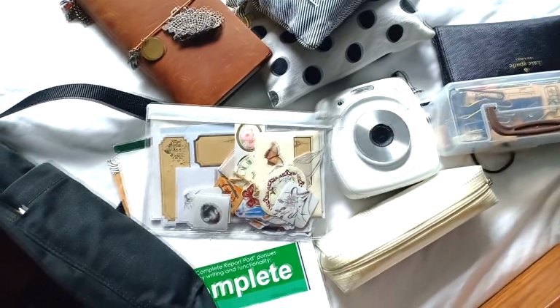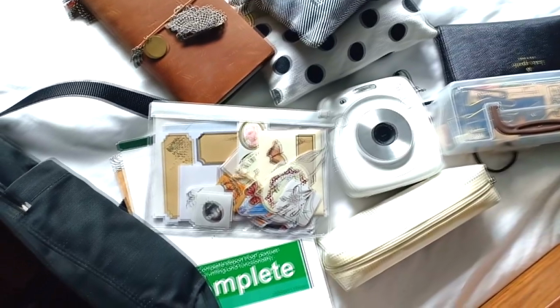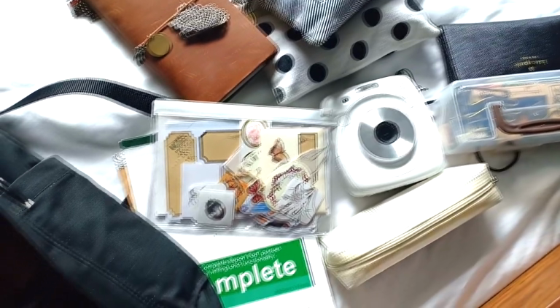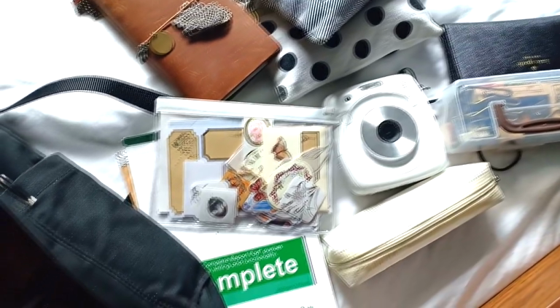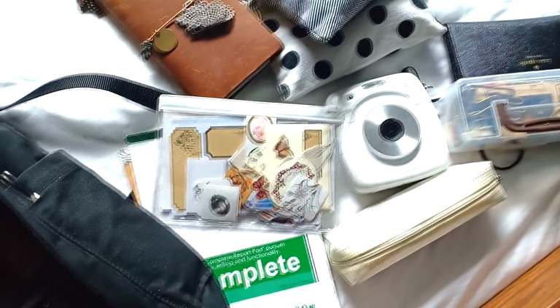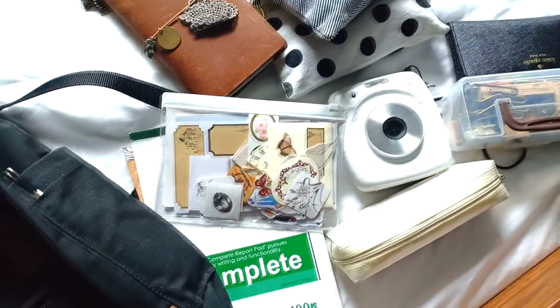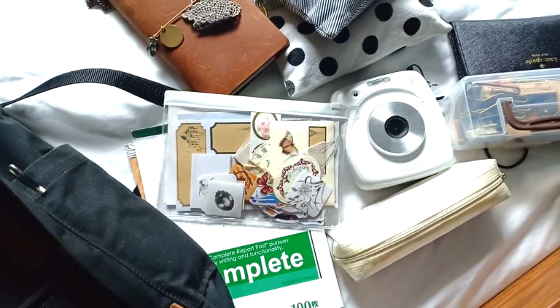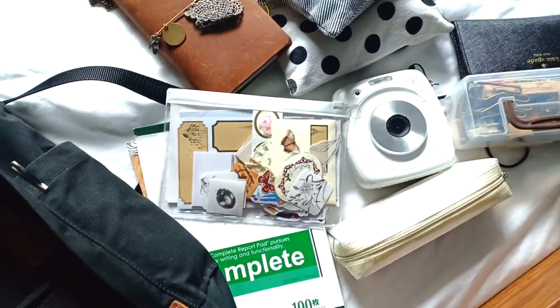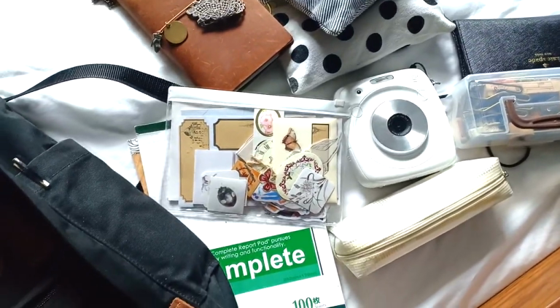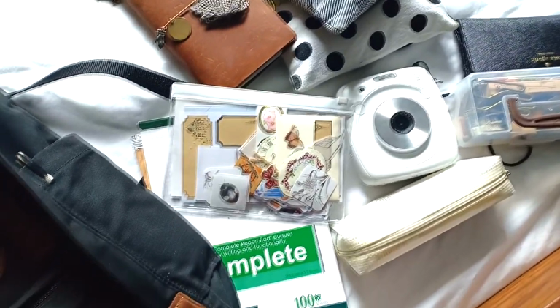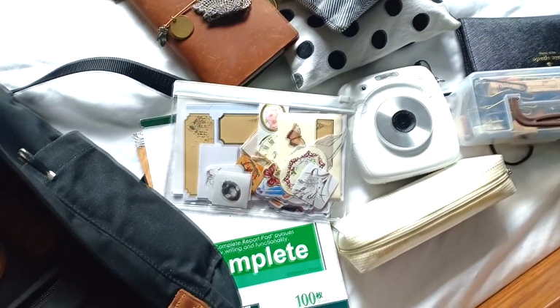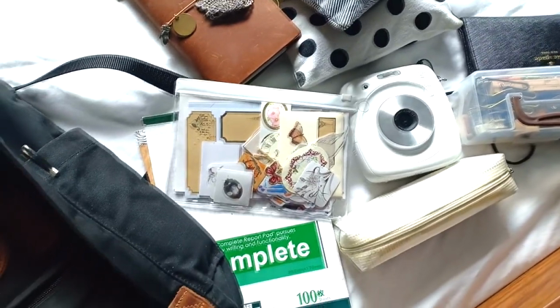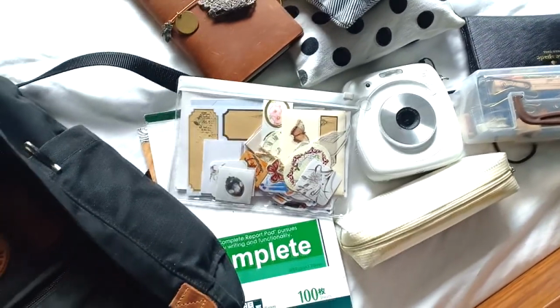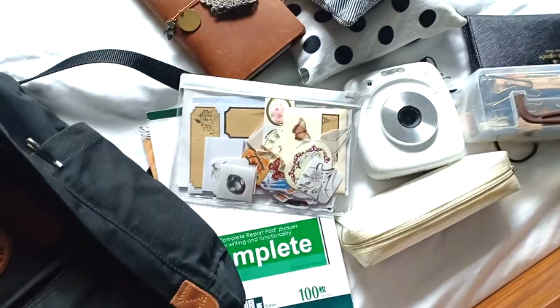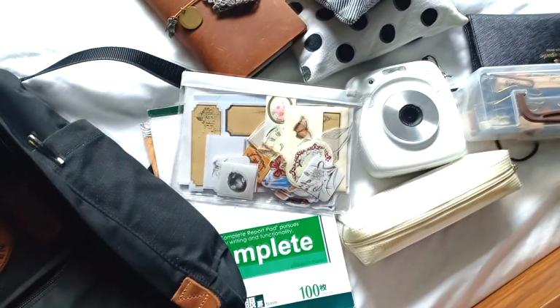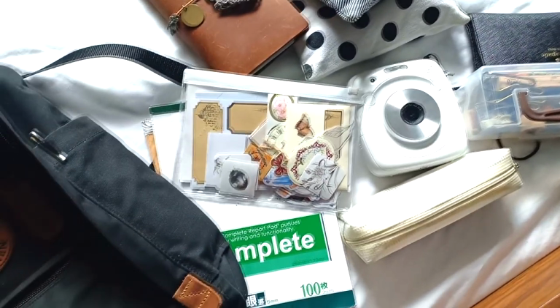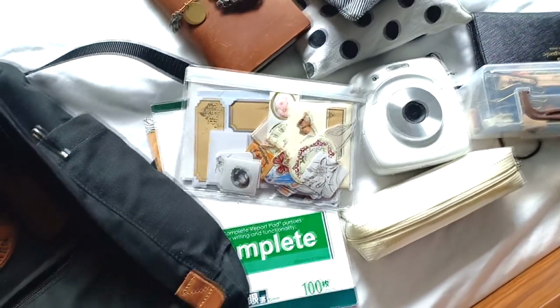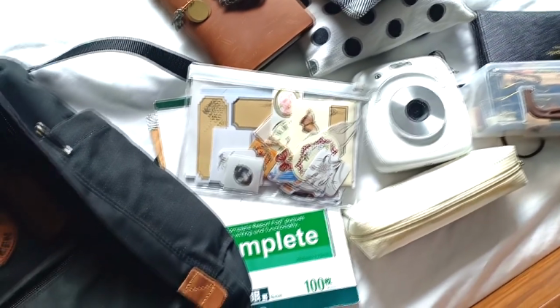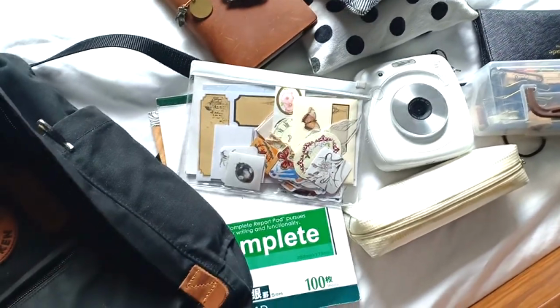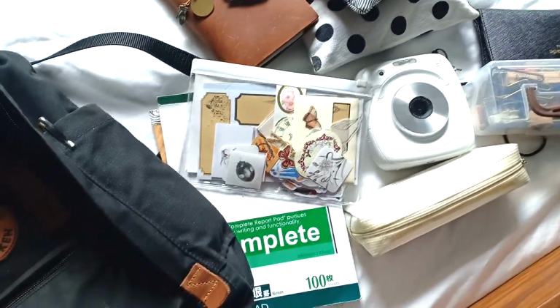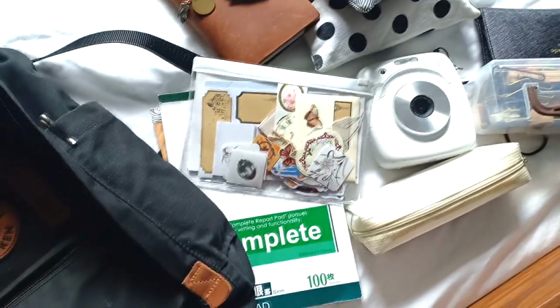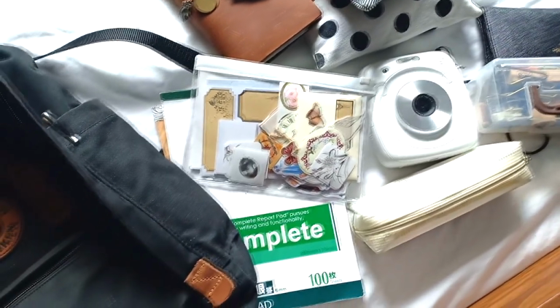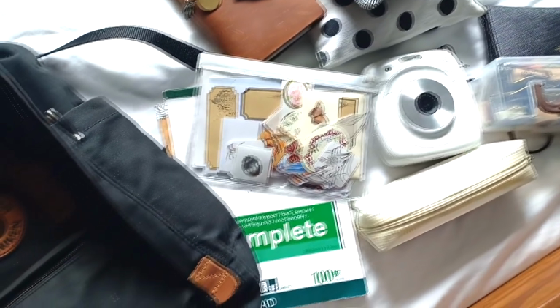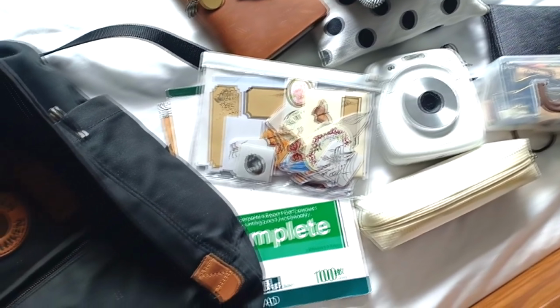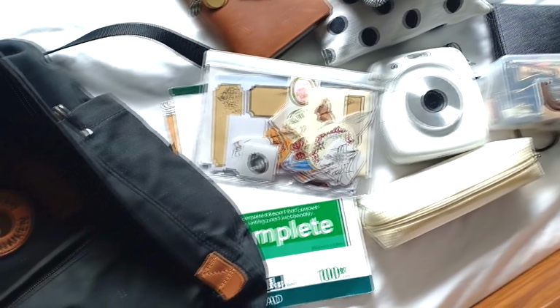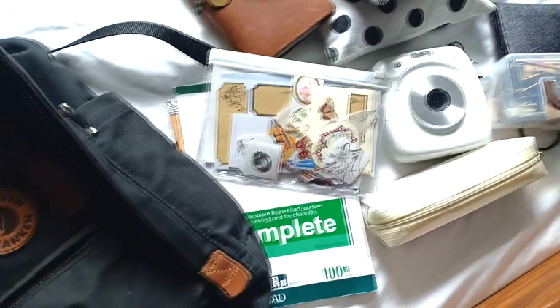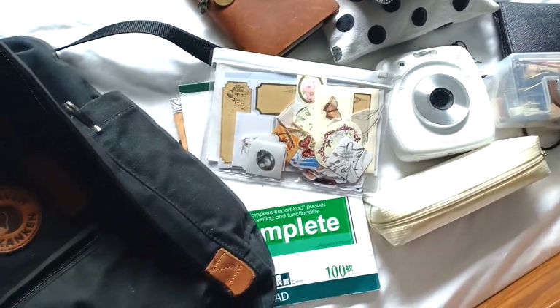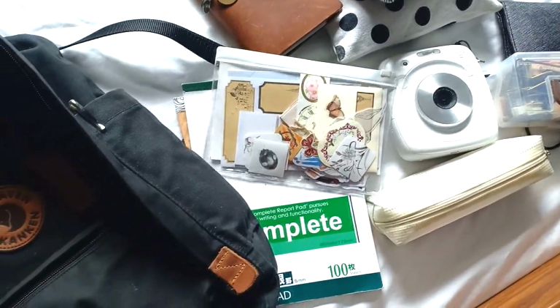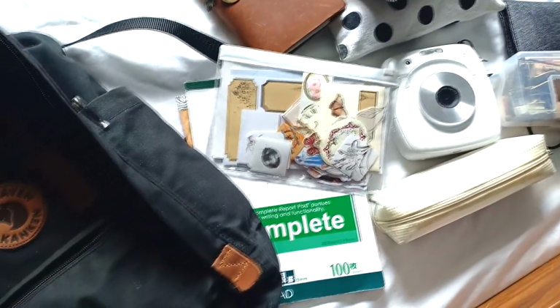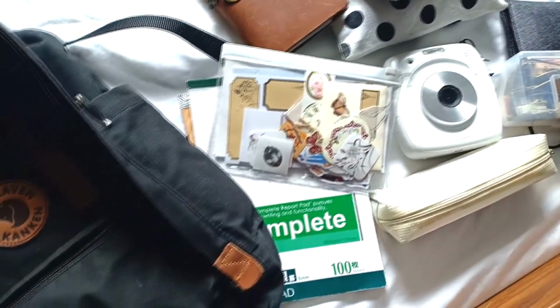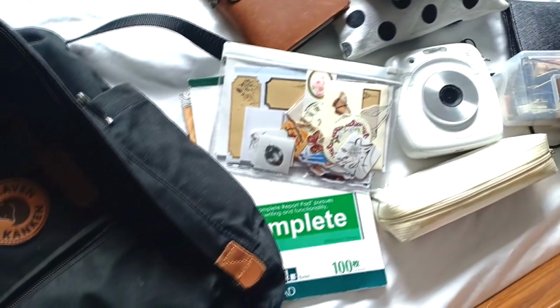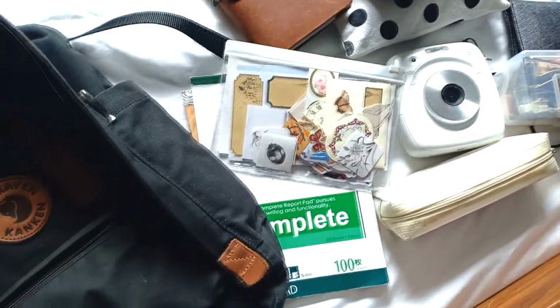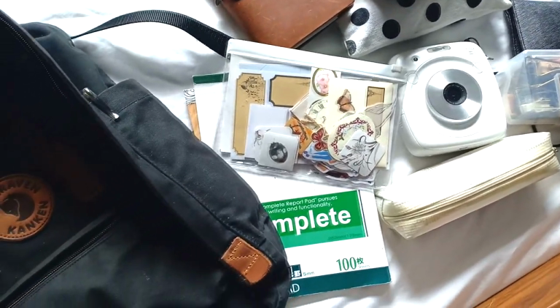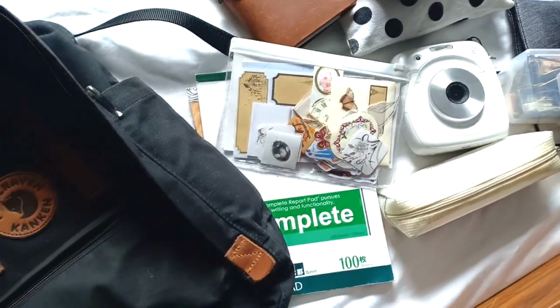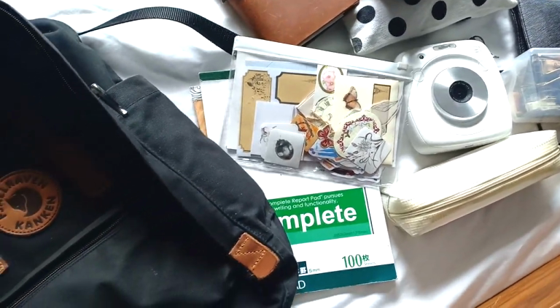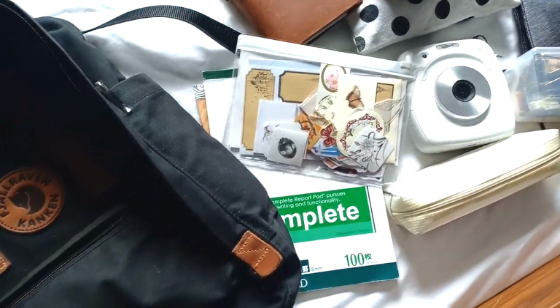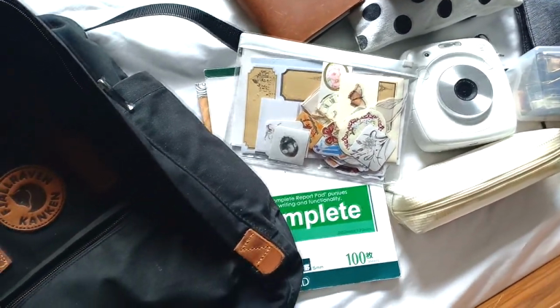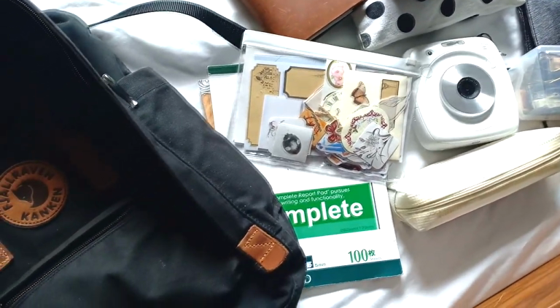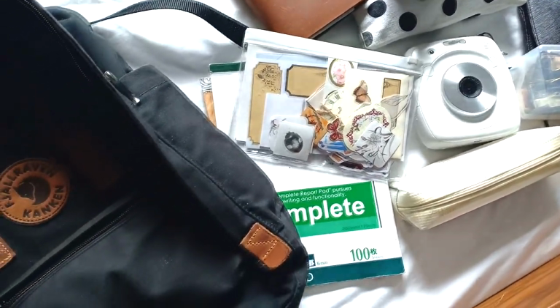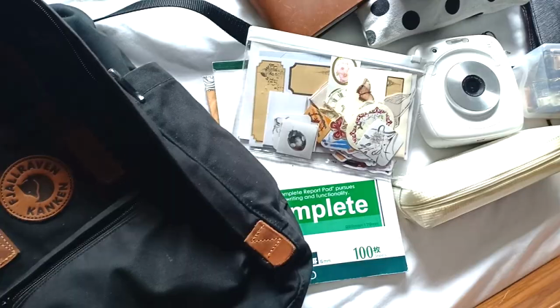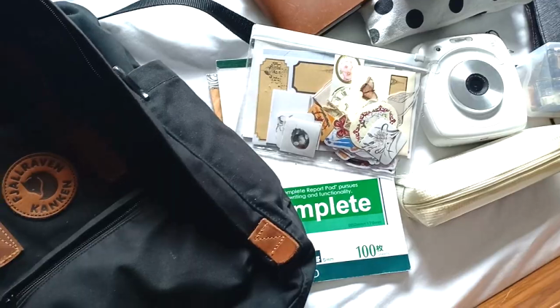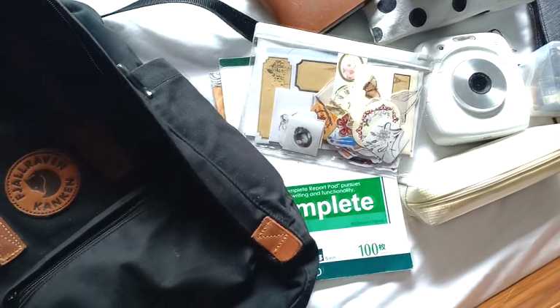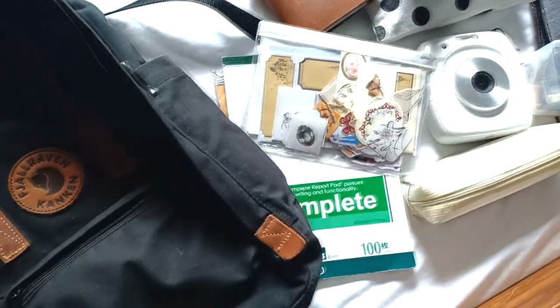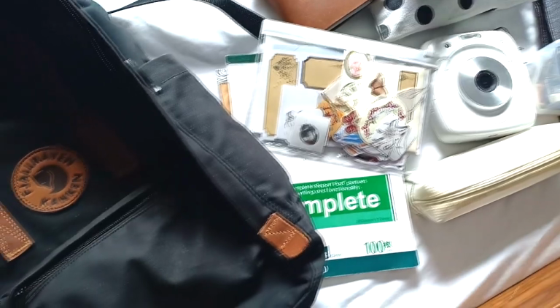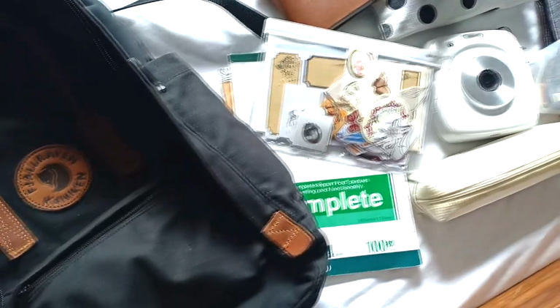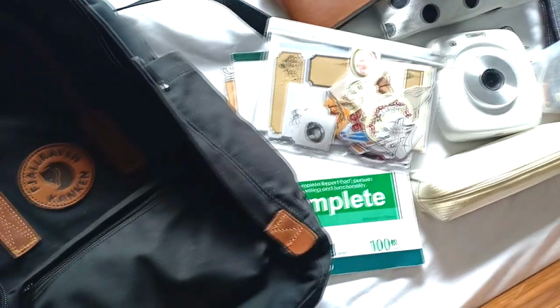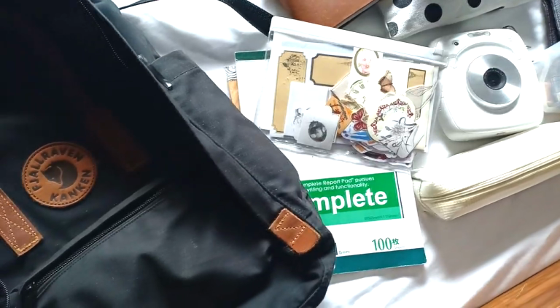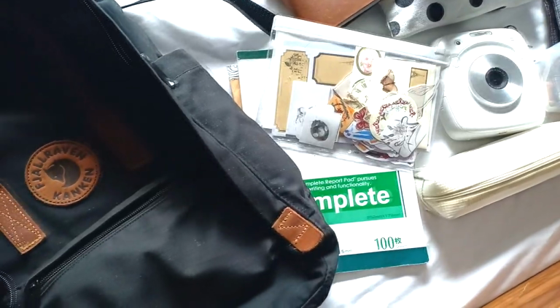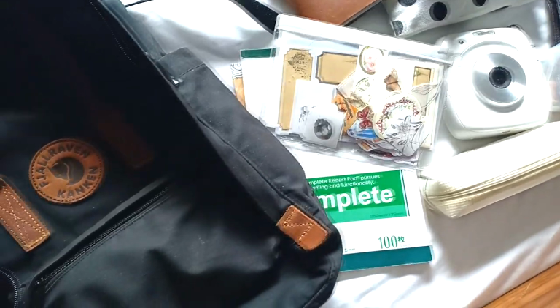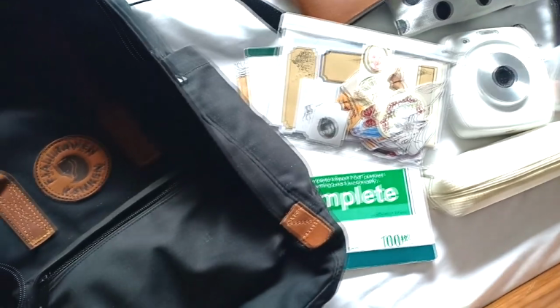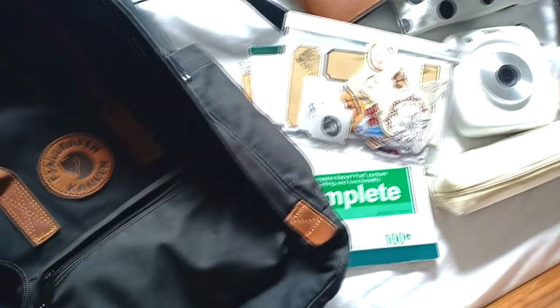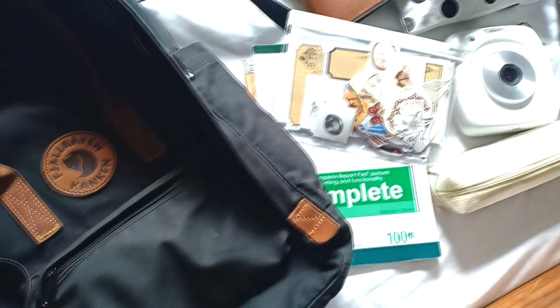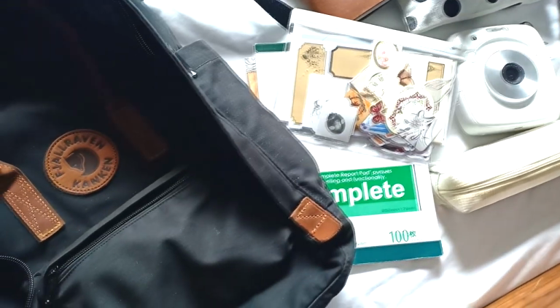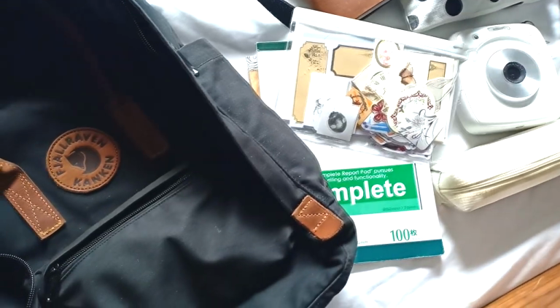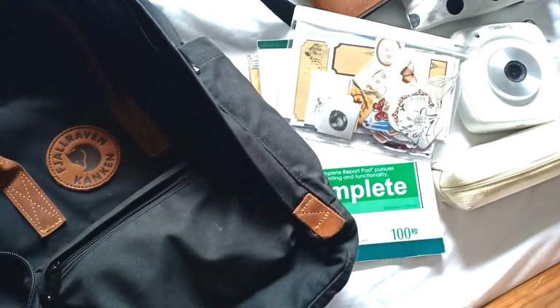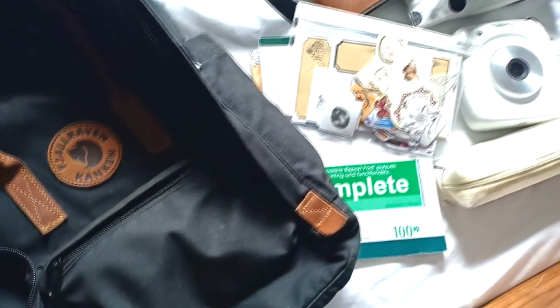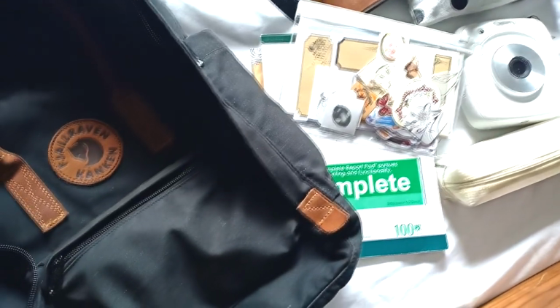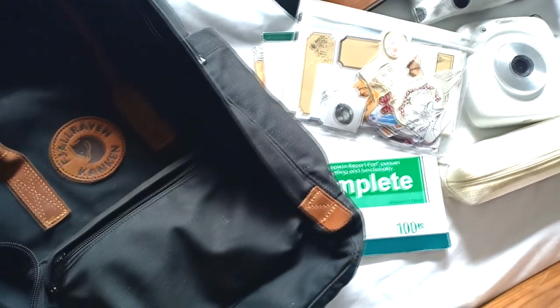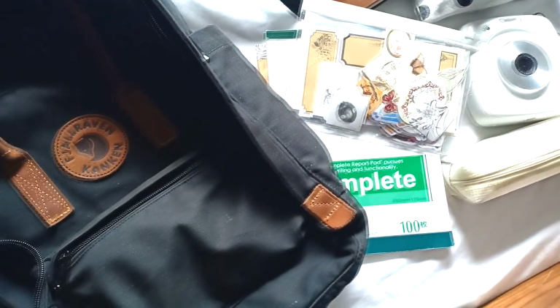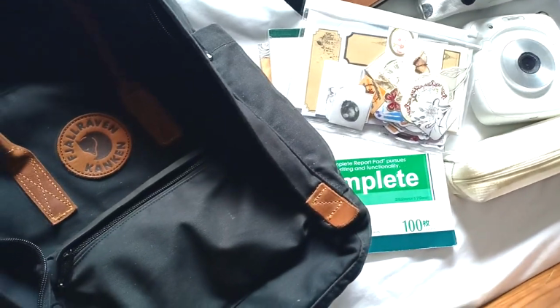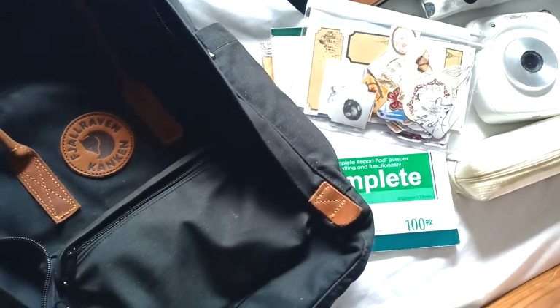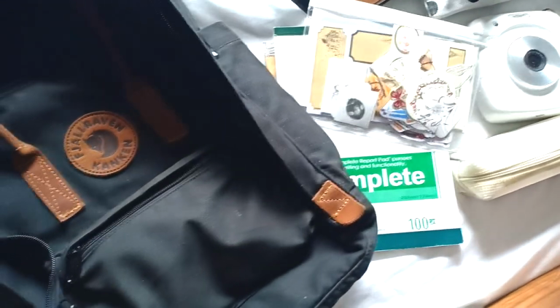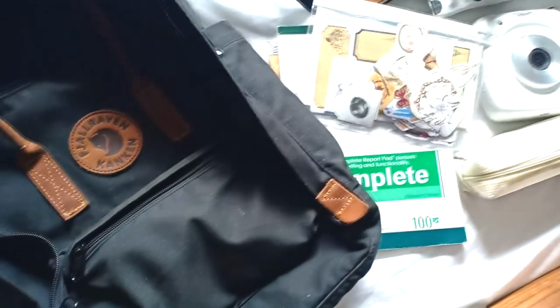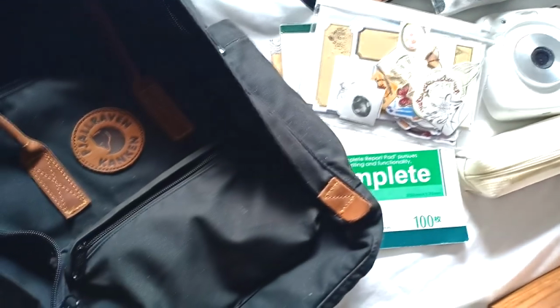So this is my Fjallraven Kanken No. 2, and if you want to see a more detailed review of this, I'm going to put the link down below.